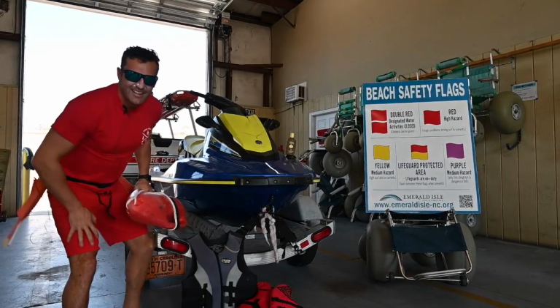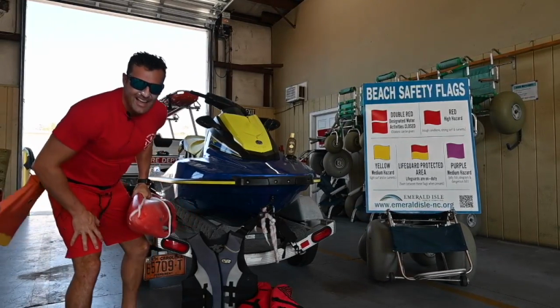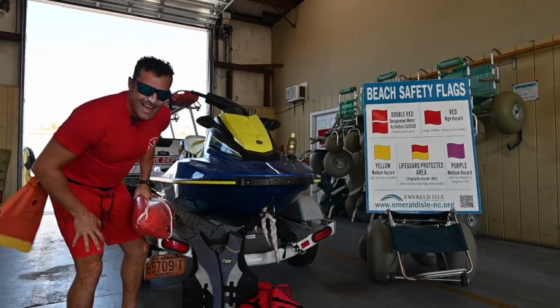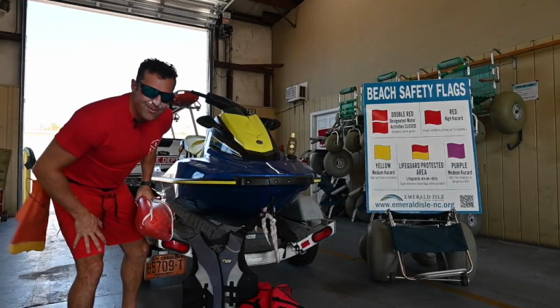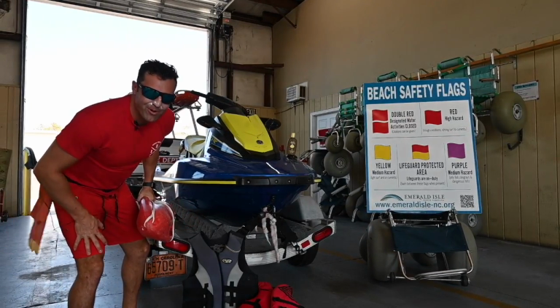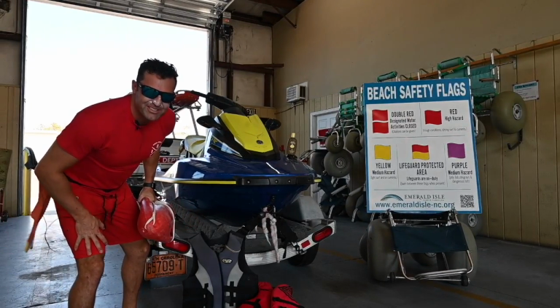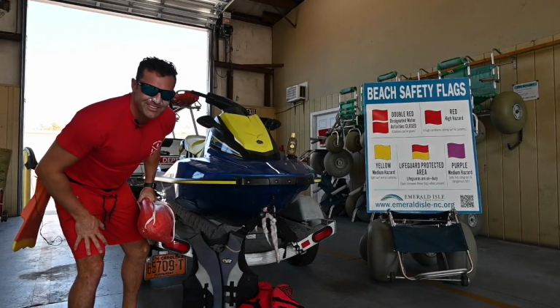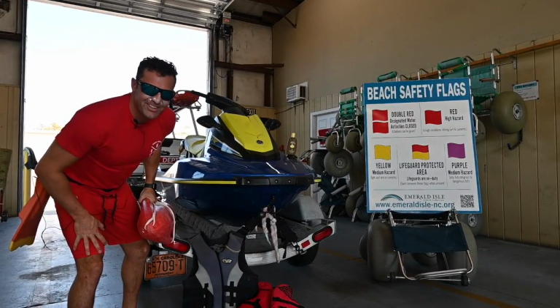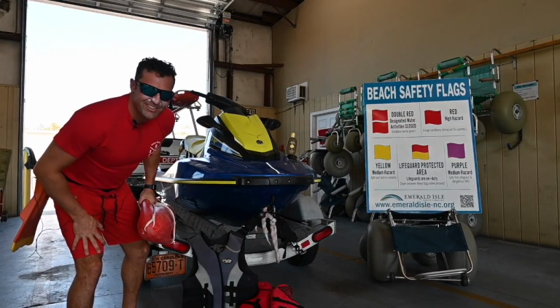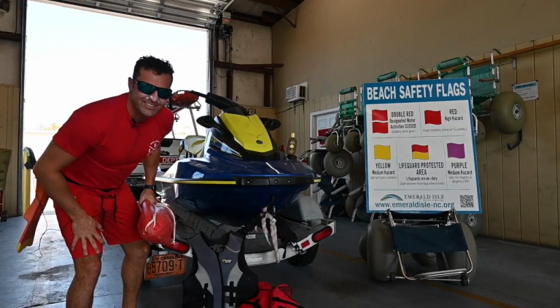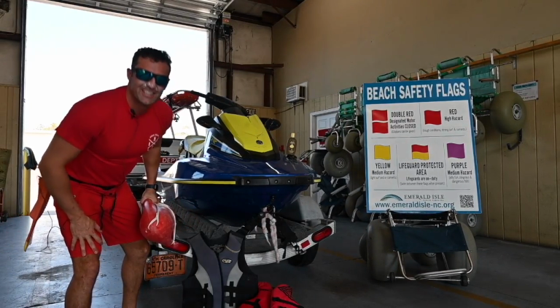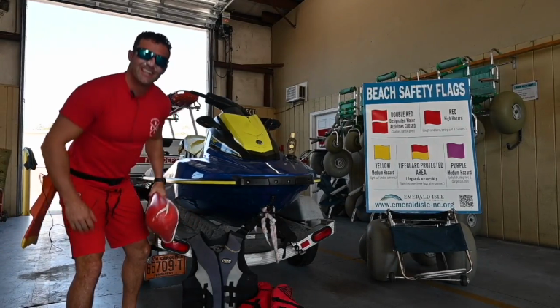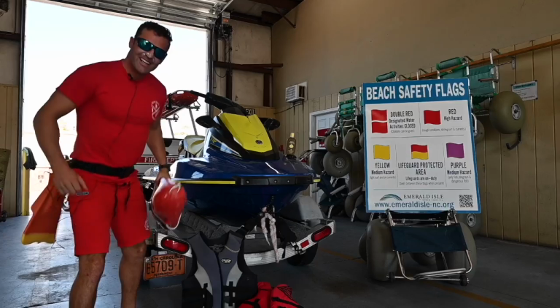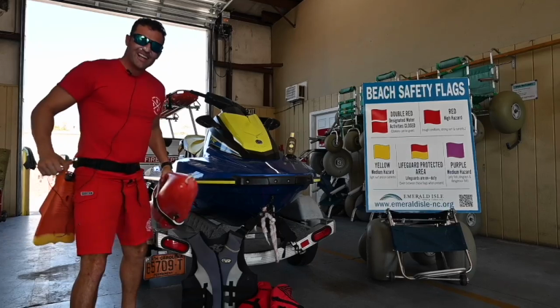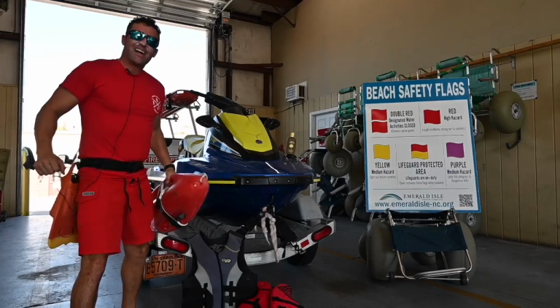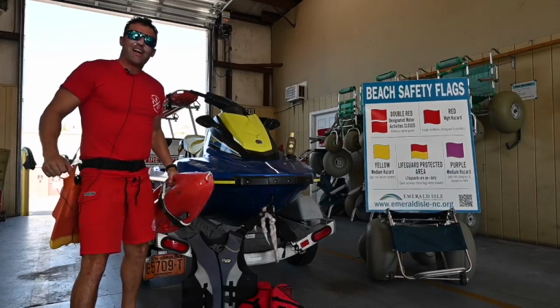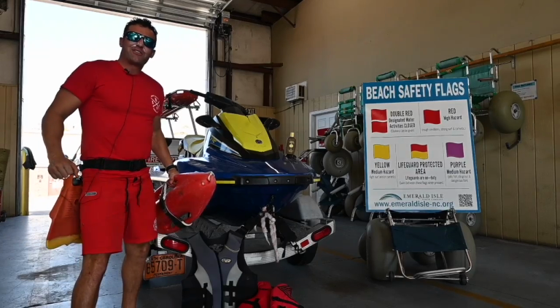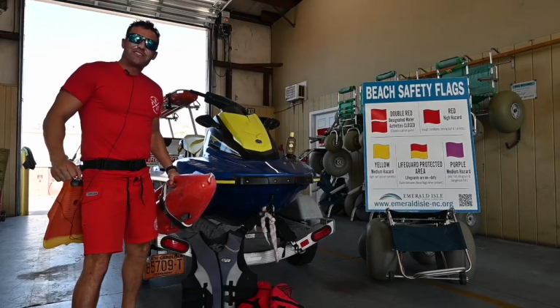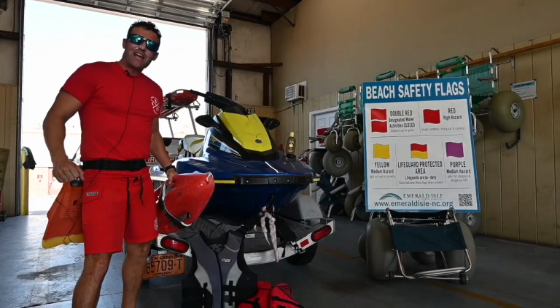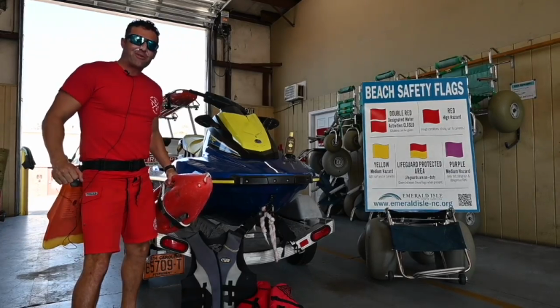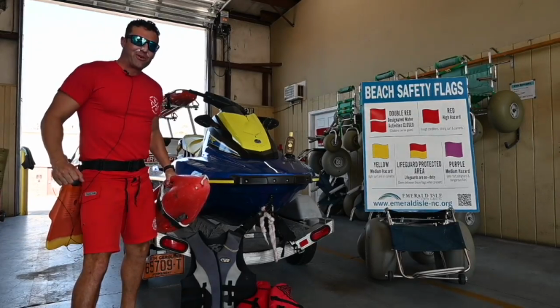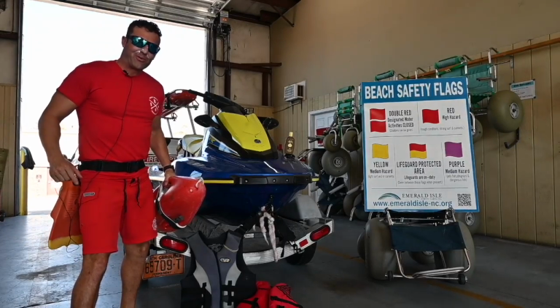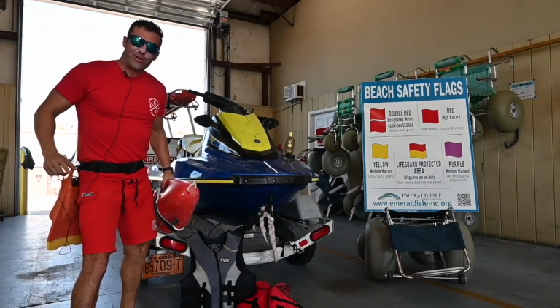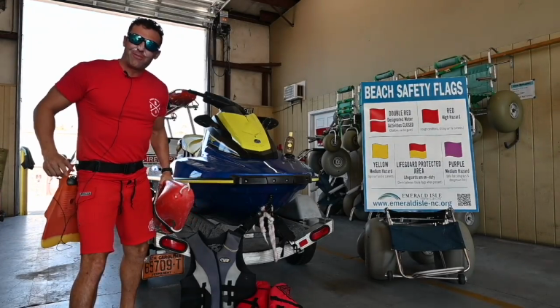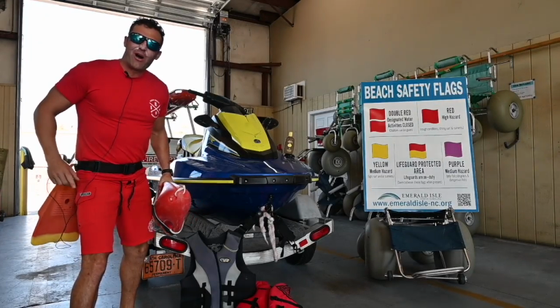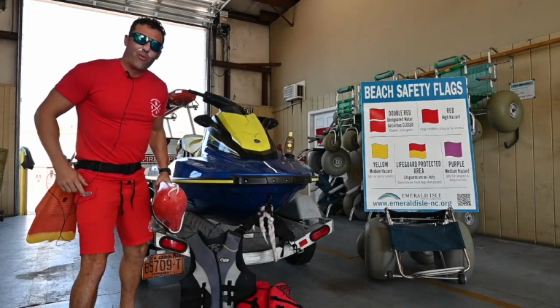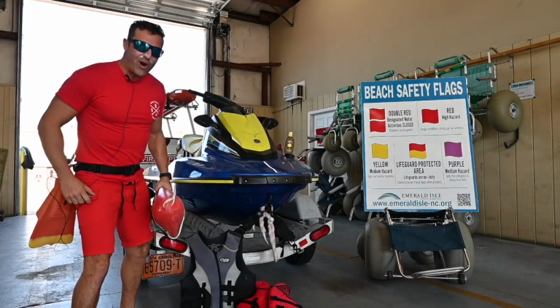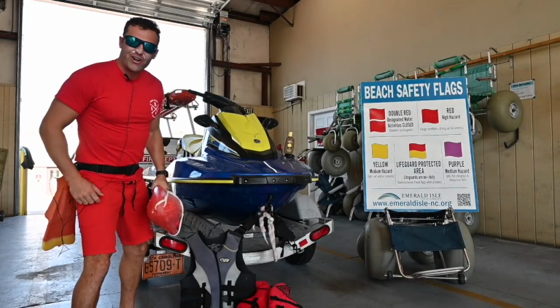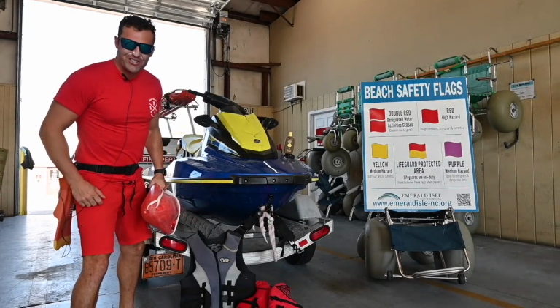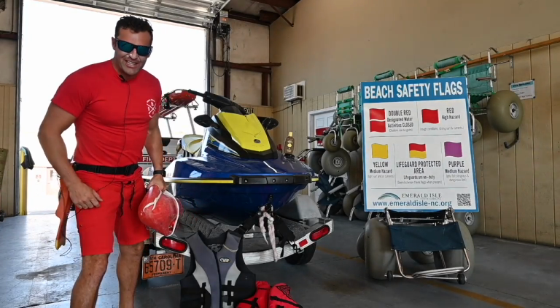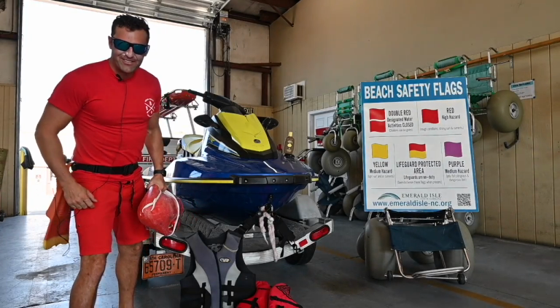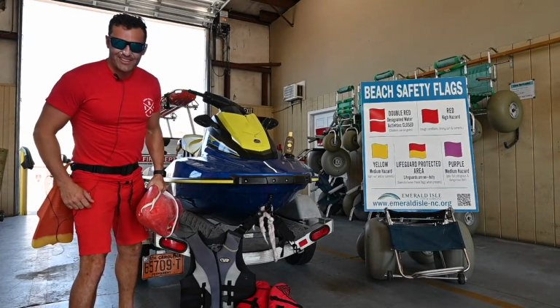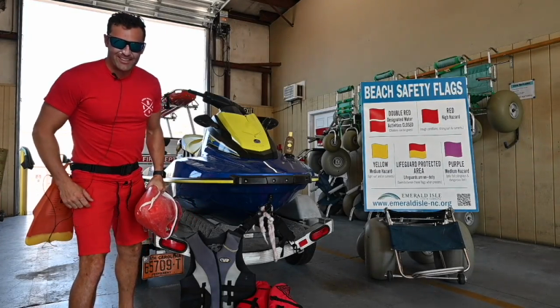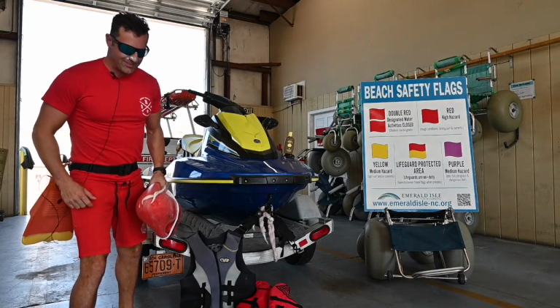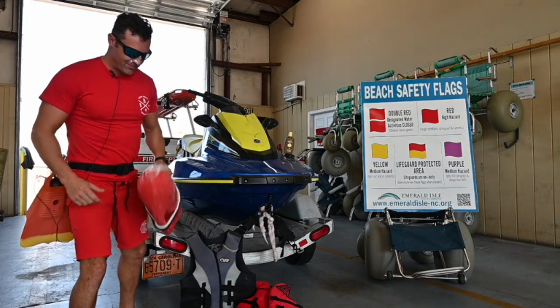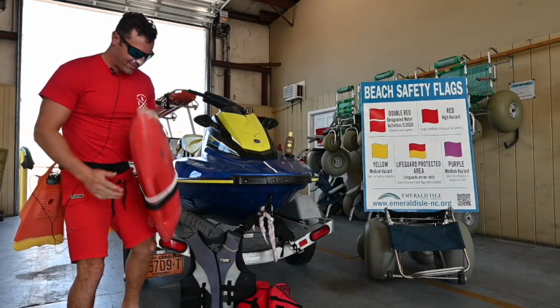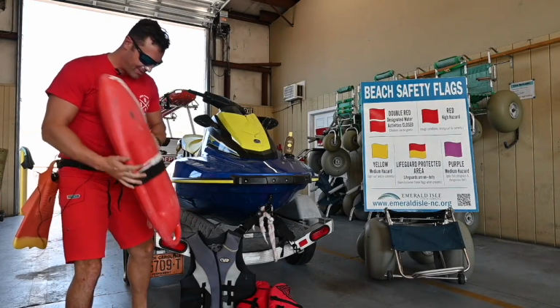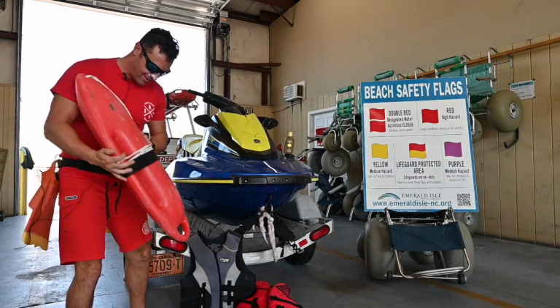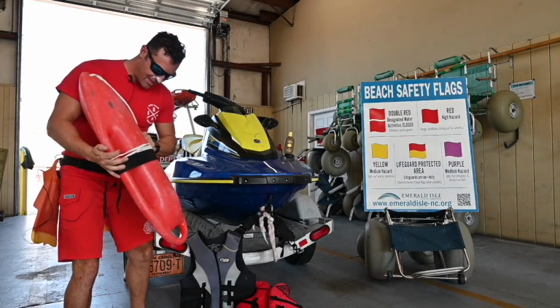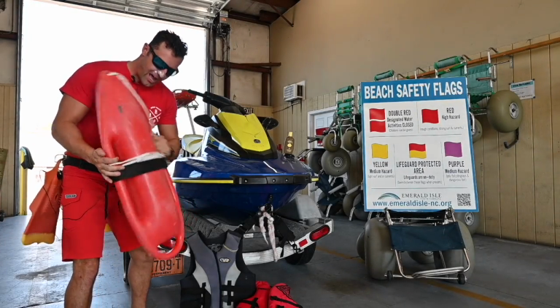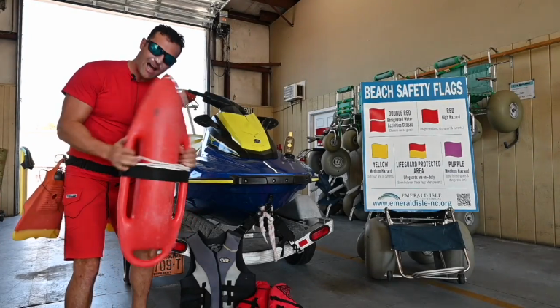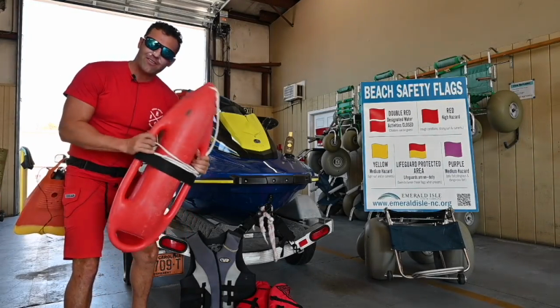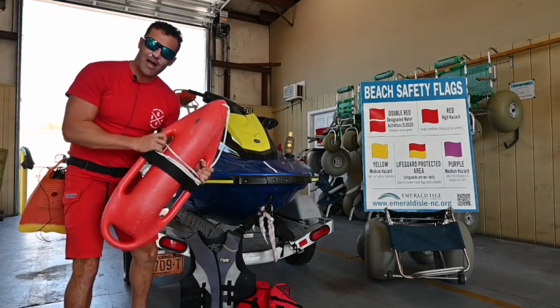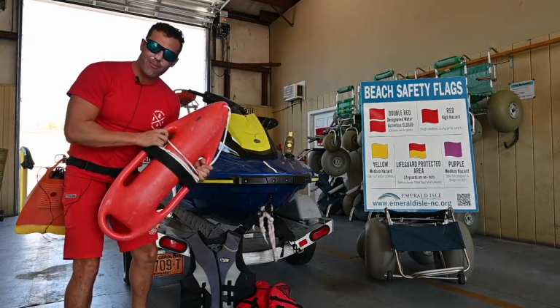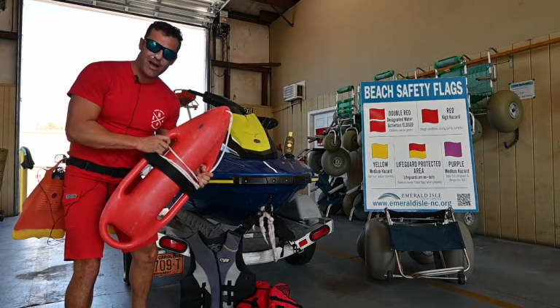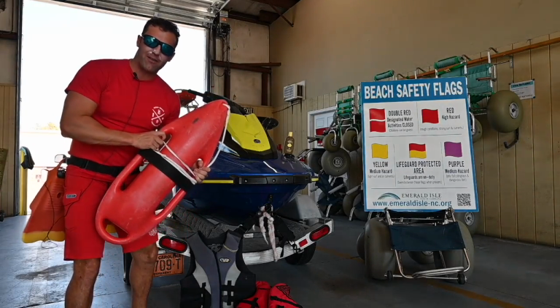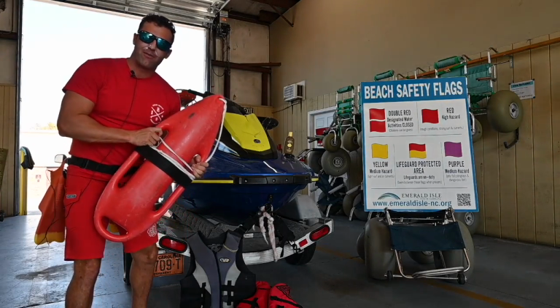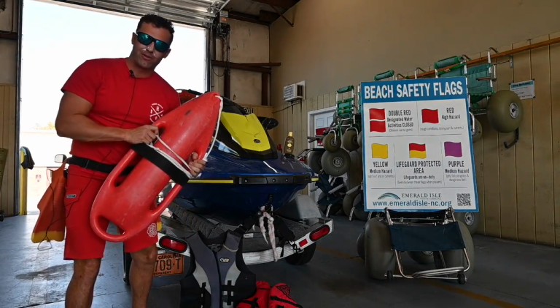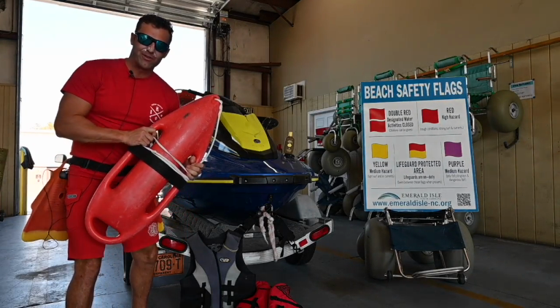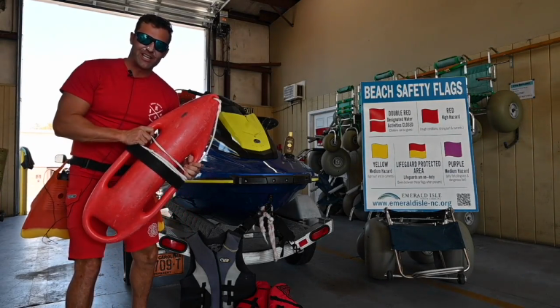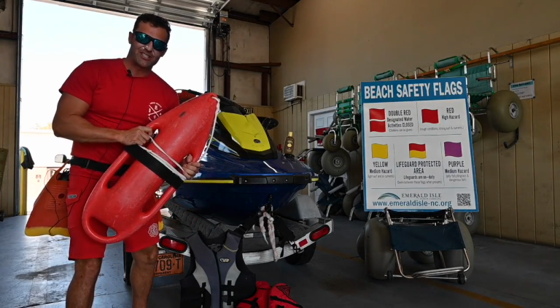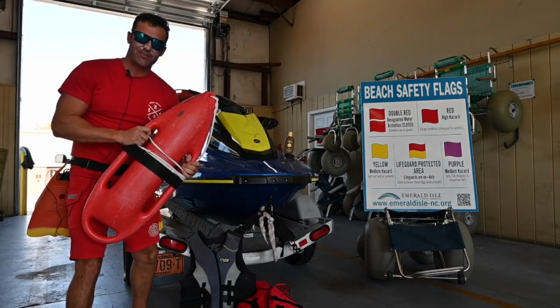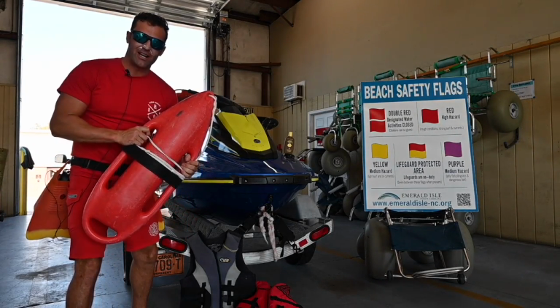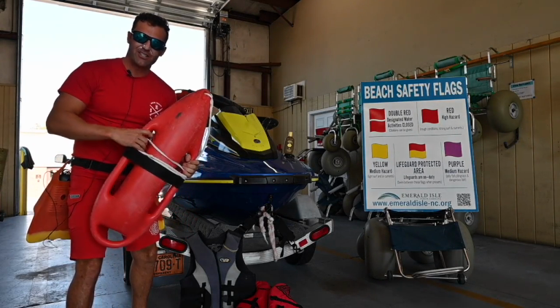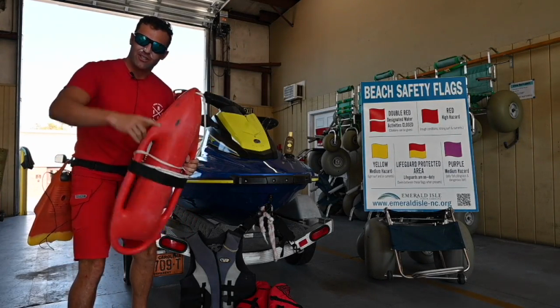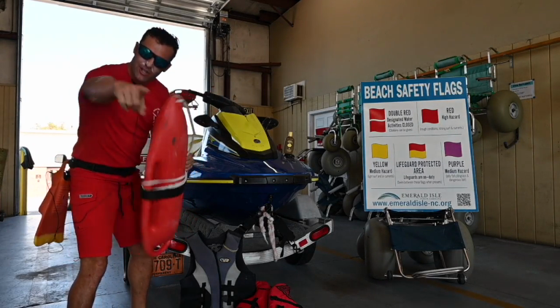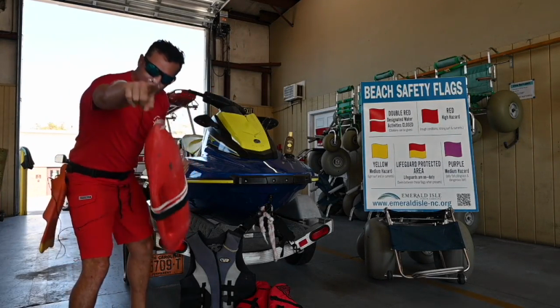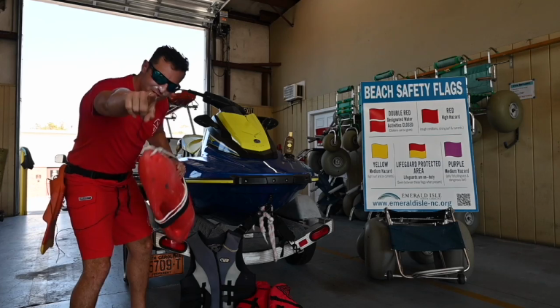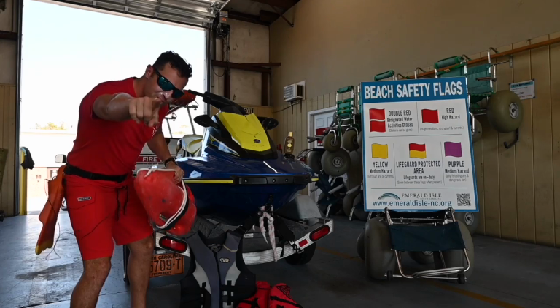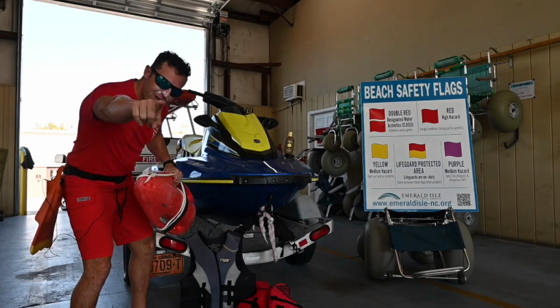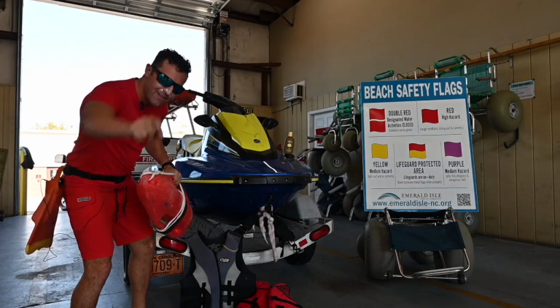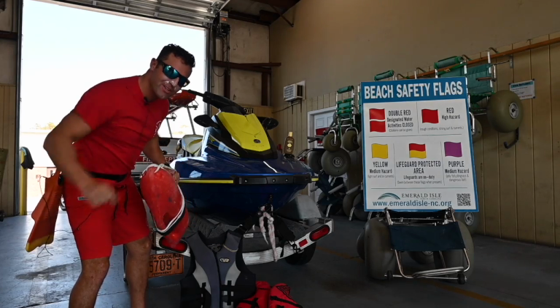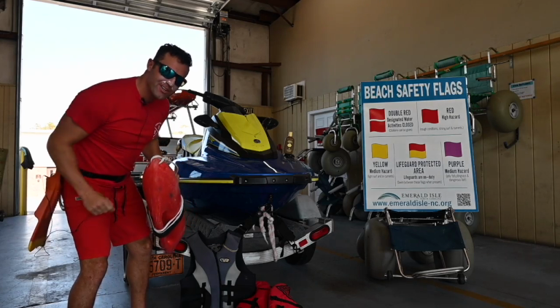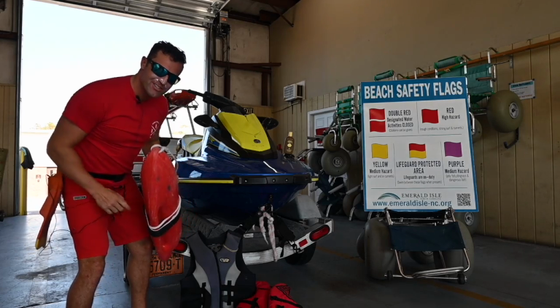Hey boys and girls. Today we're going to learn about water safety. I've got my flotation device. Do you have yours?